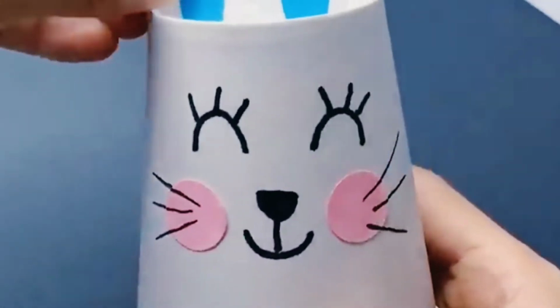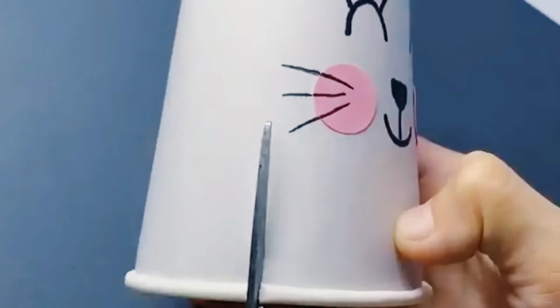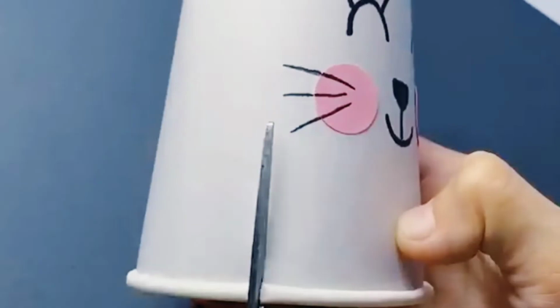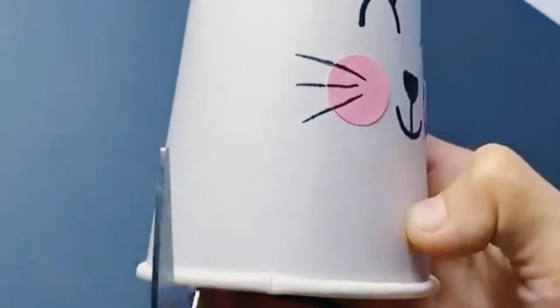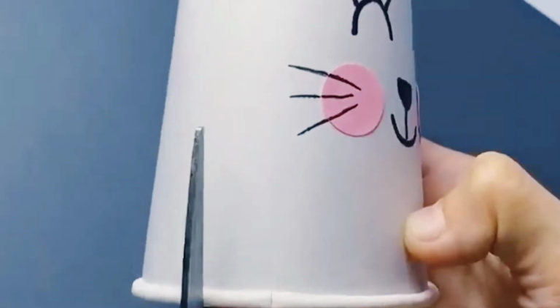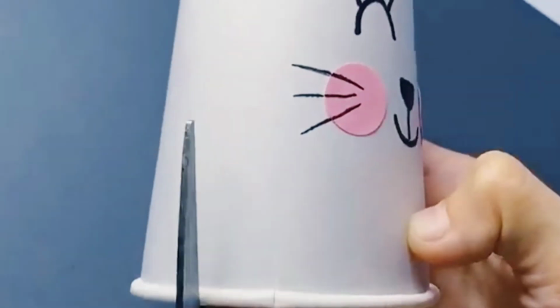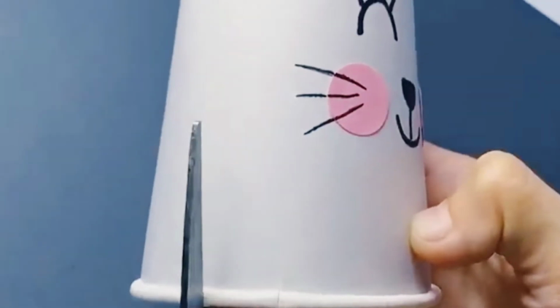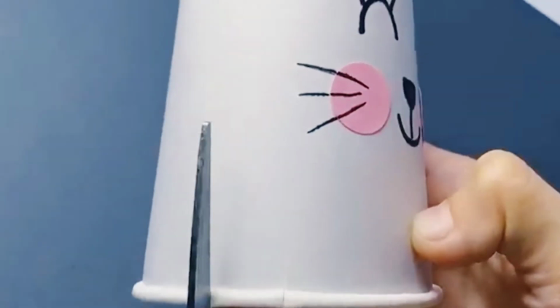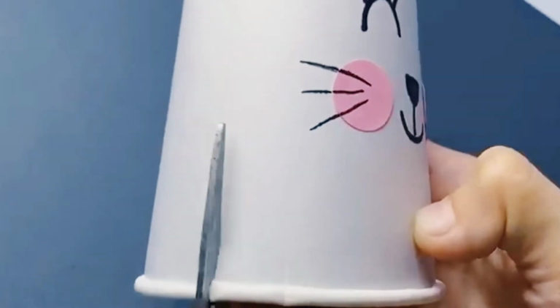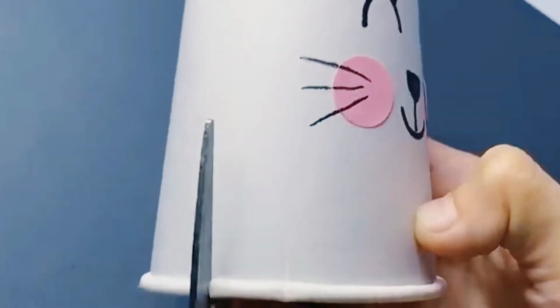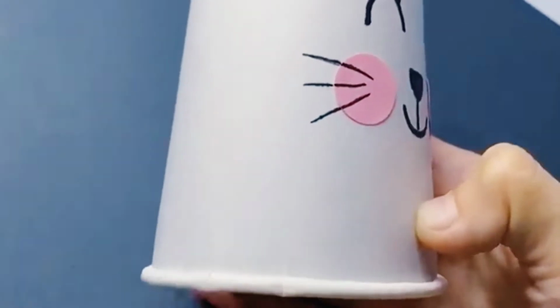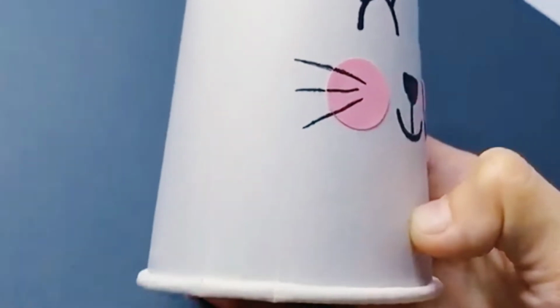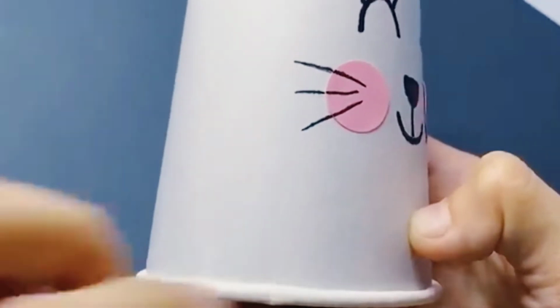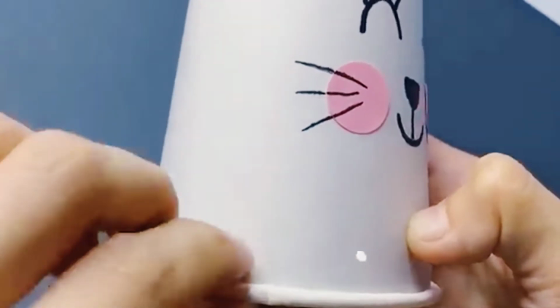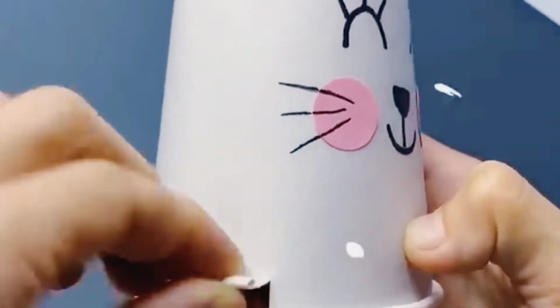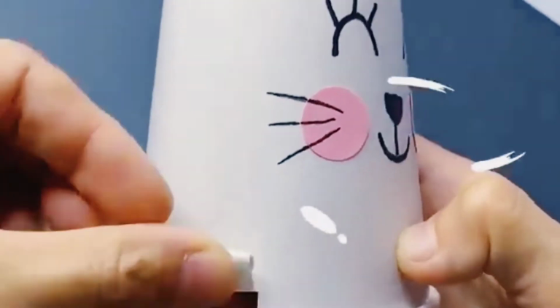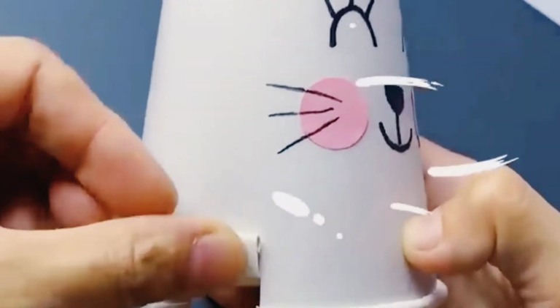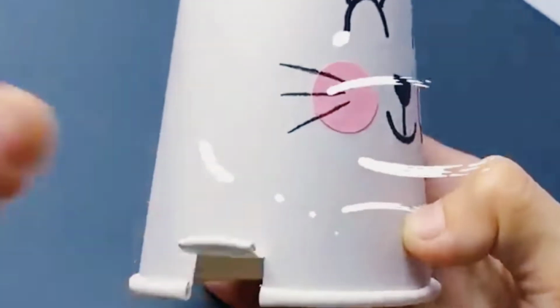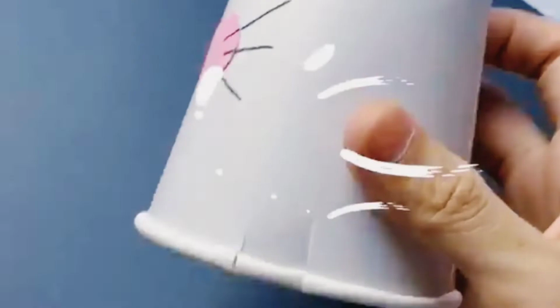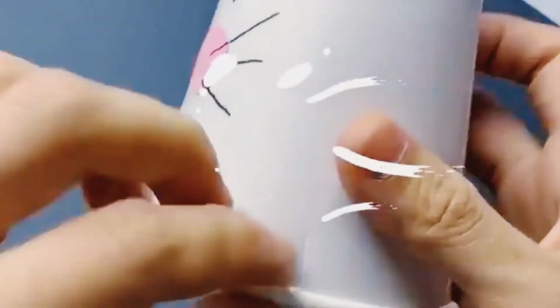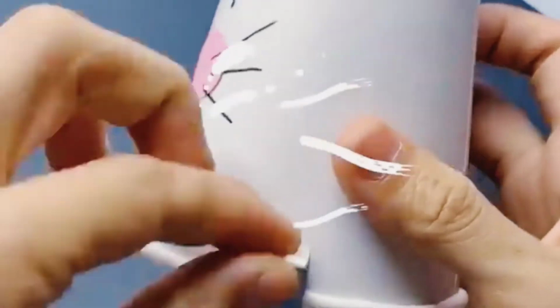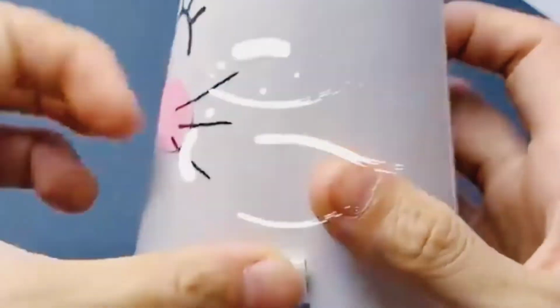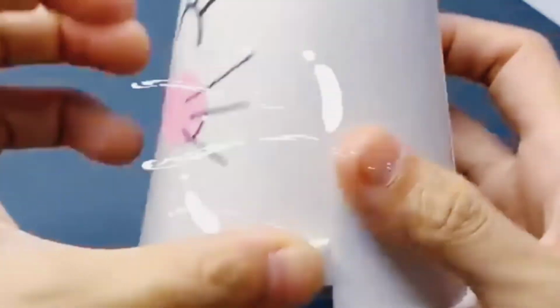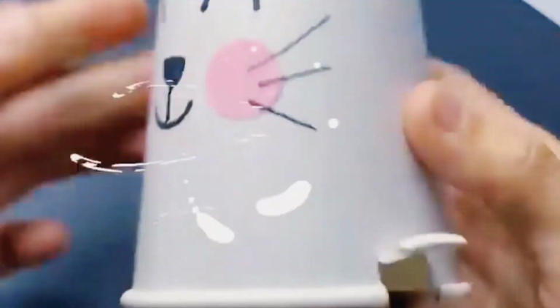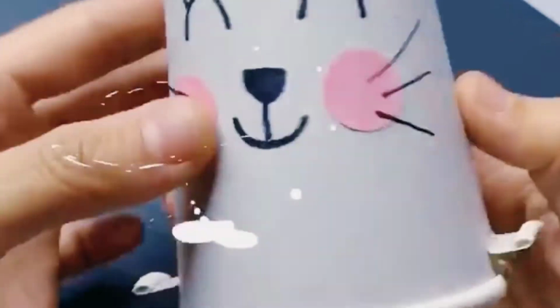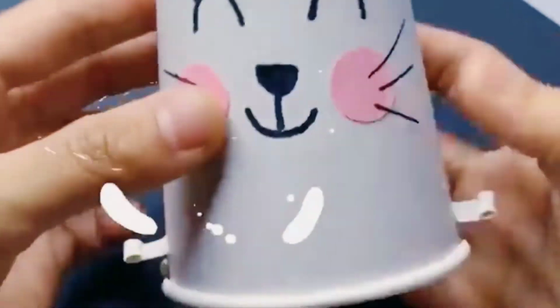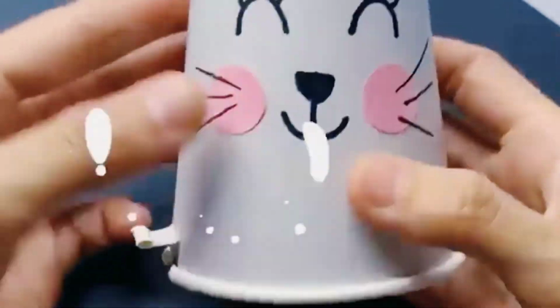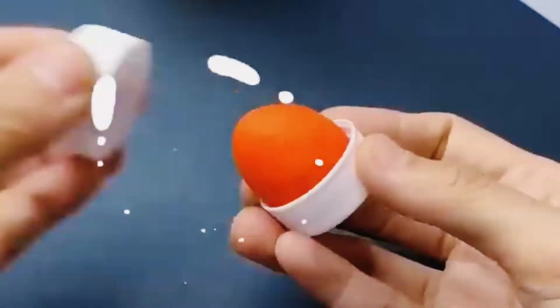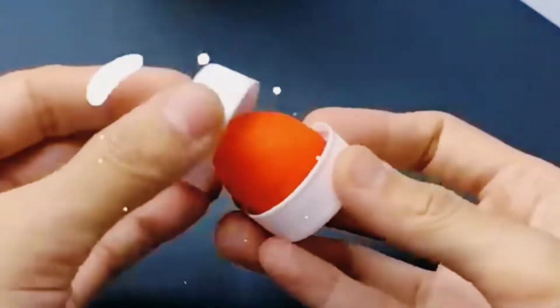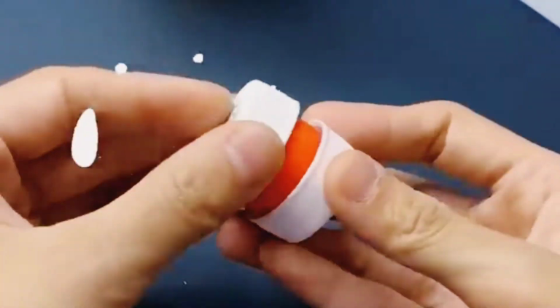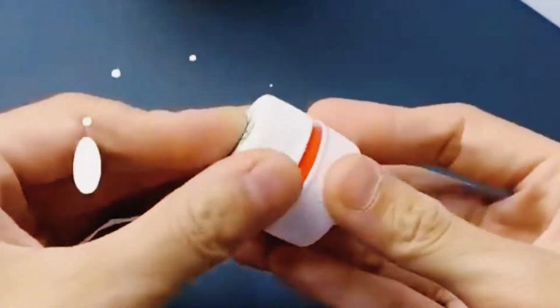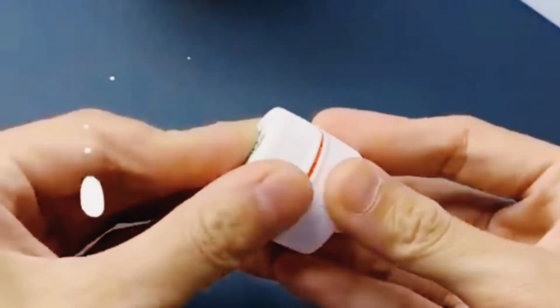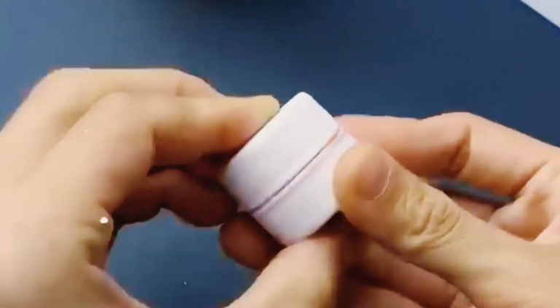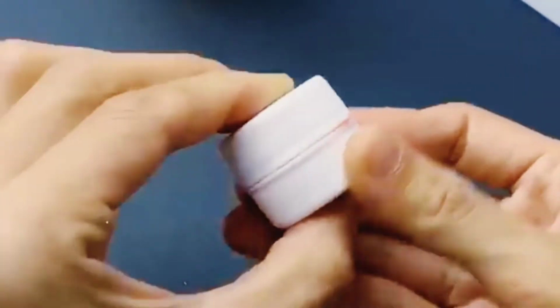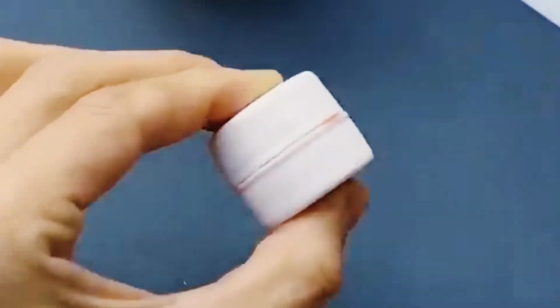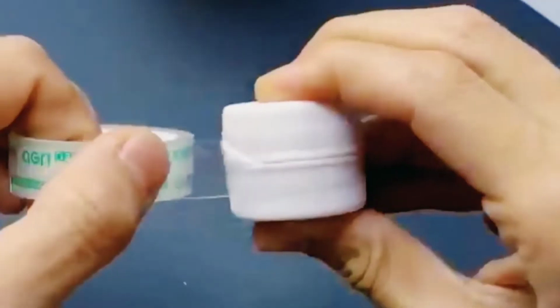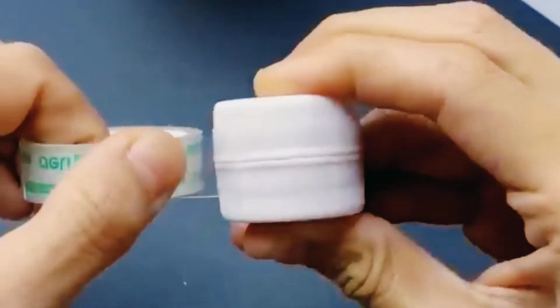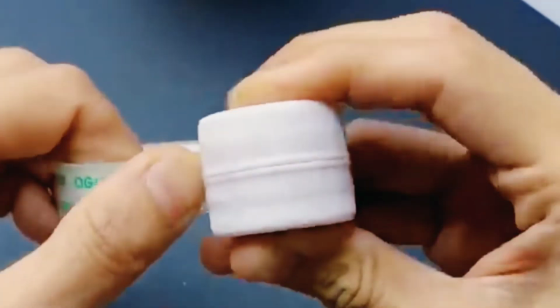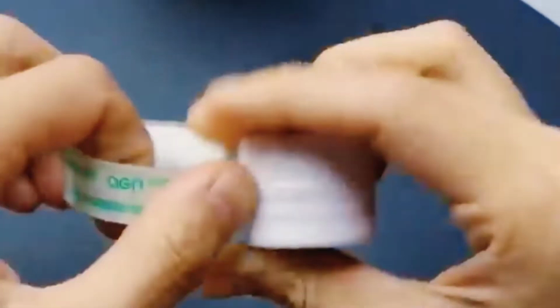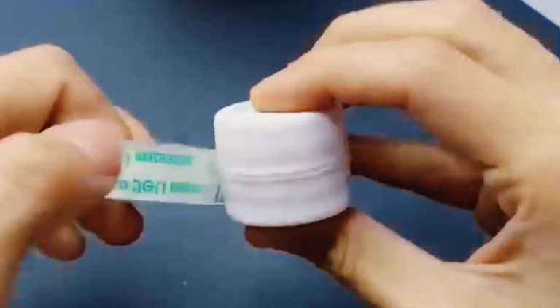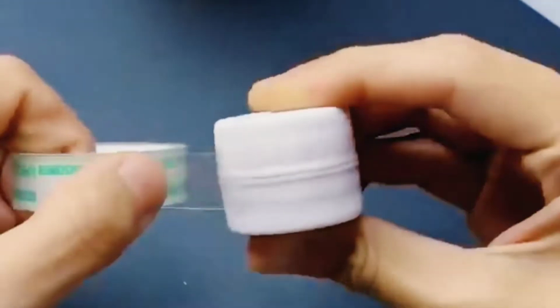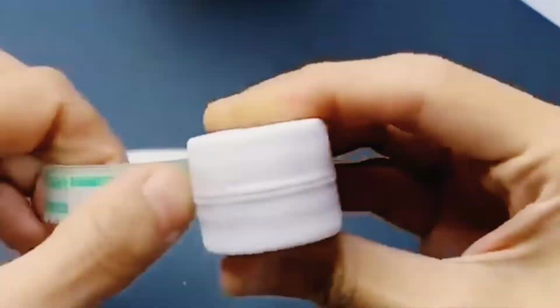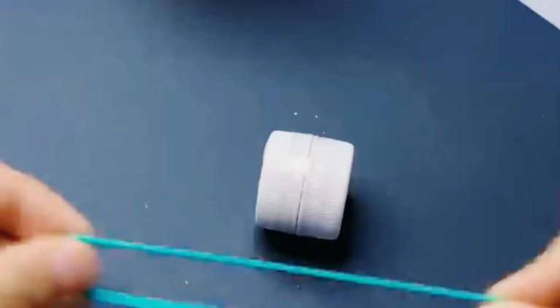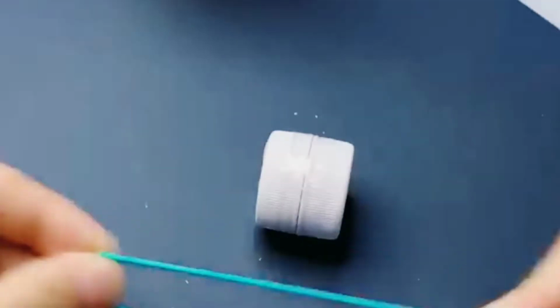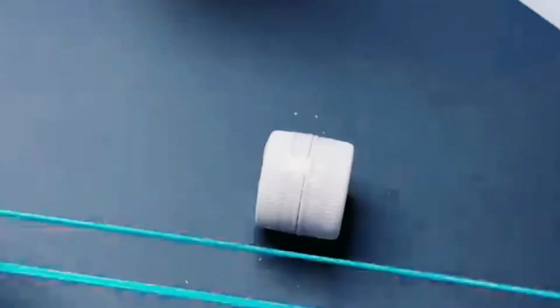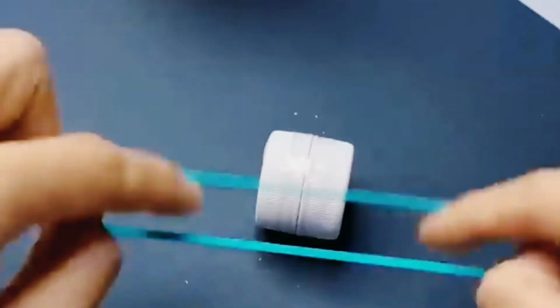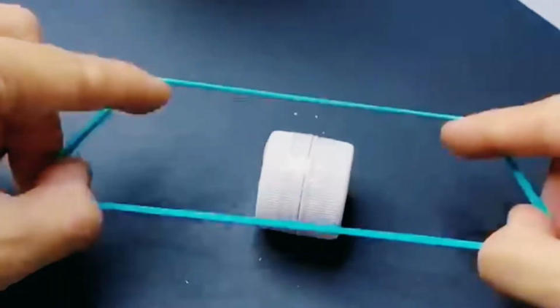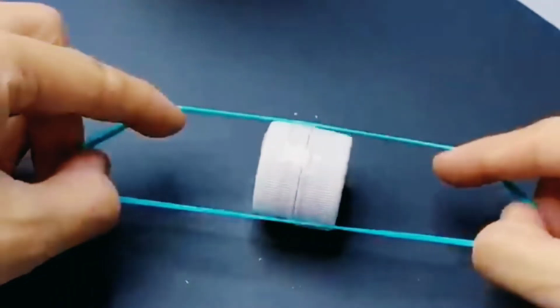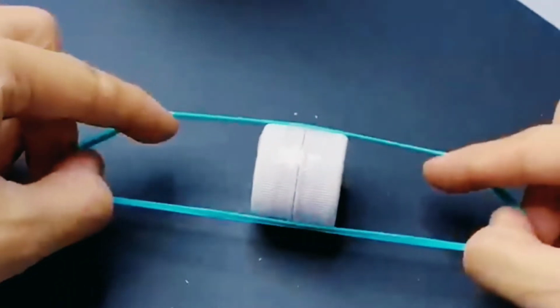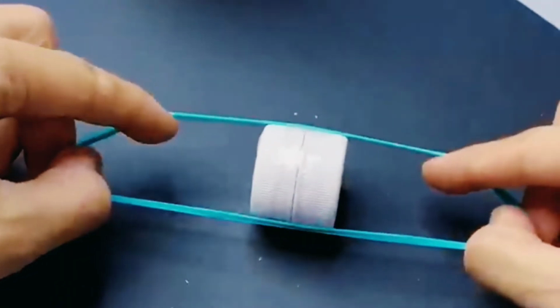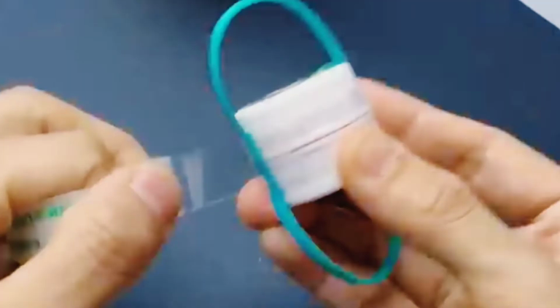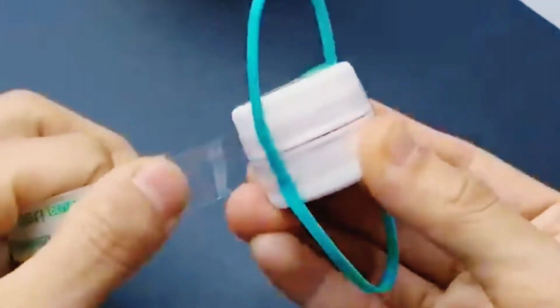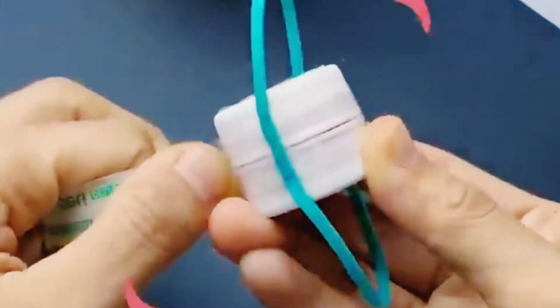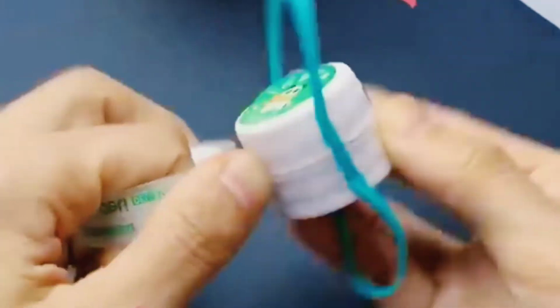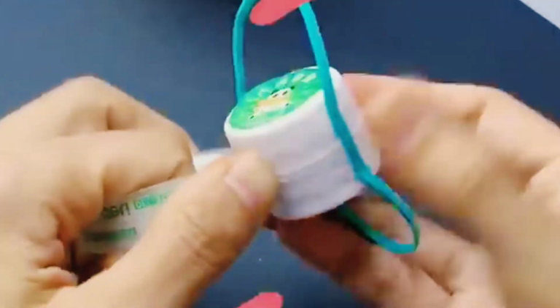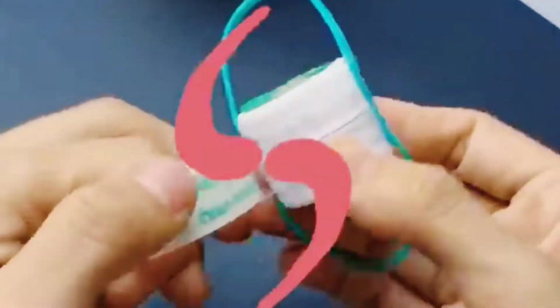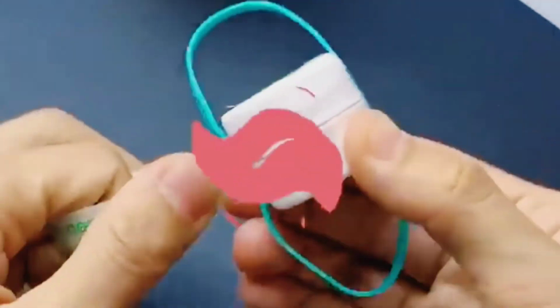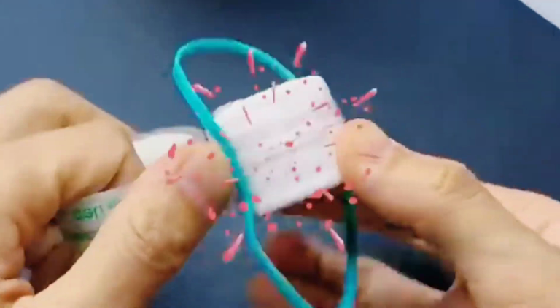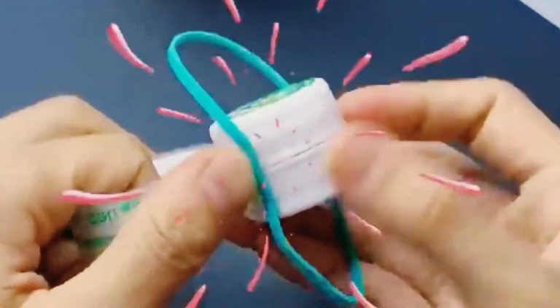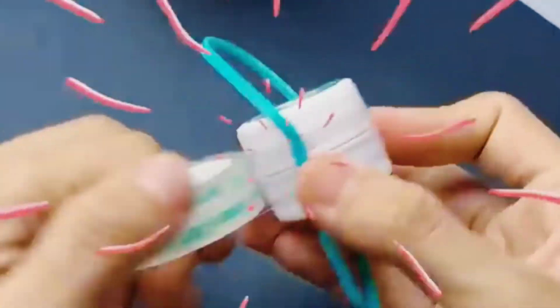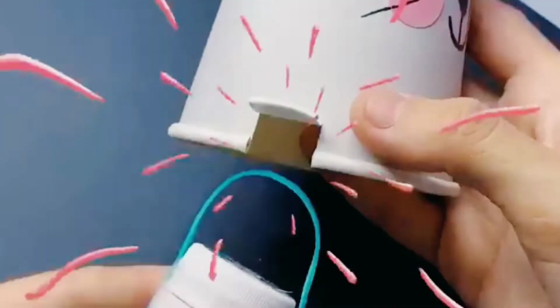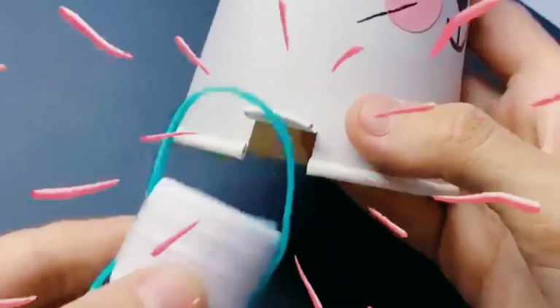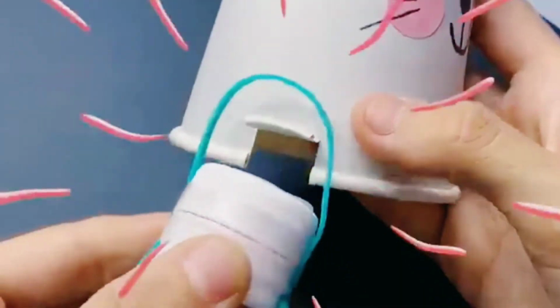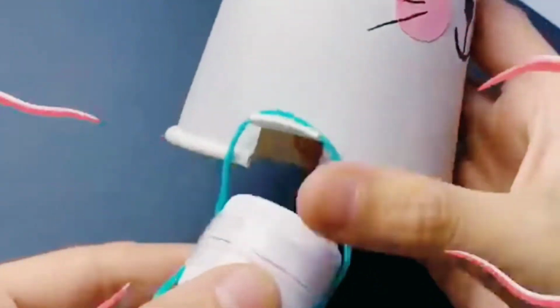Insert the wheel inside it. Look carefully how they fold and paste the wheels. See how it is running.